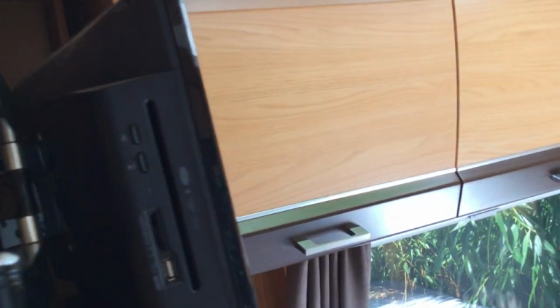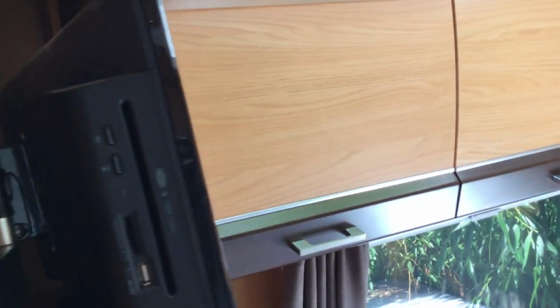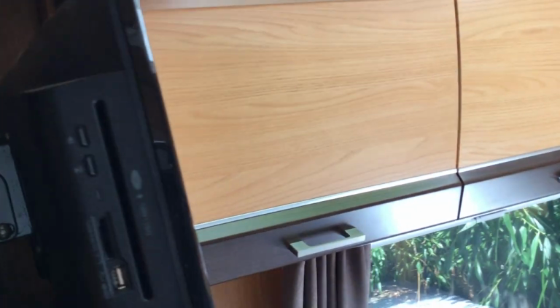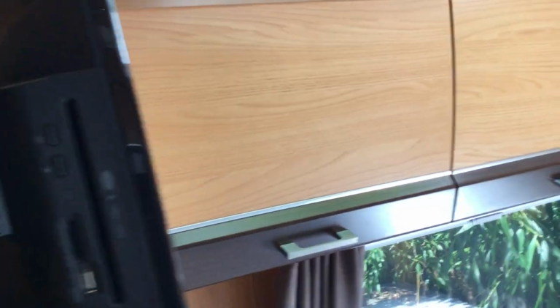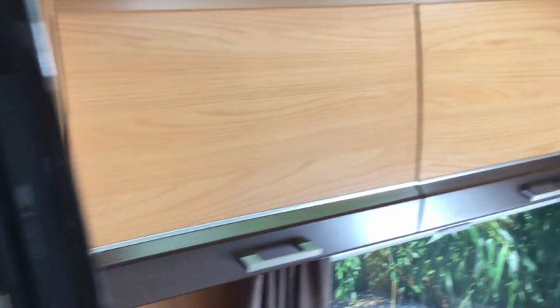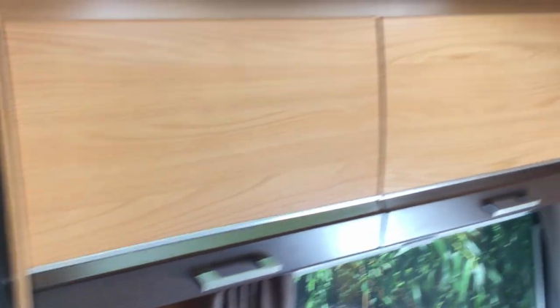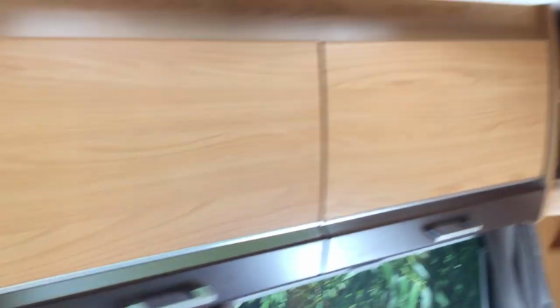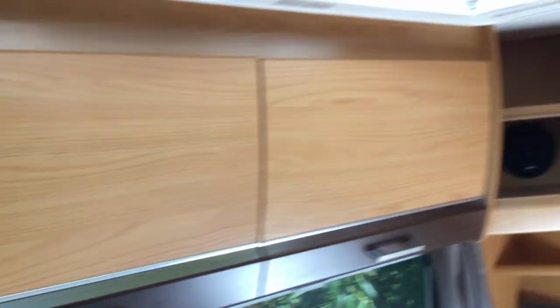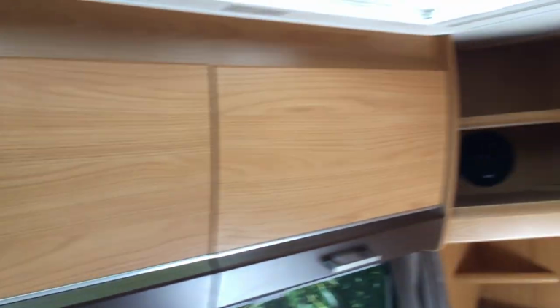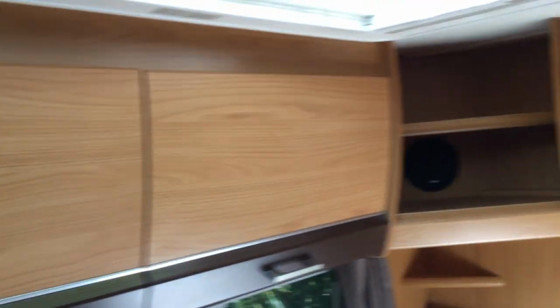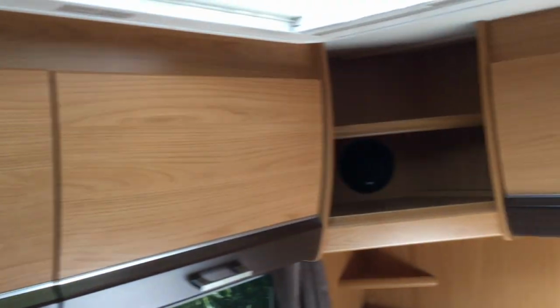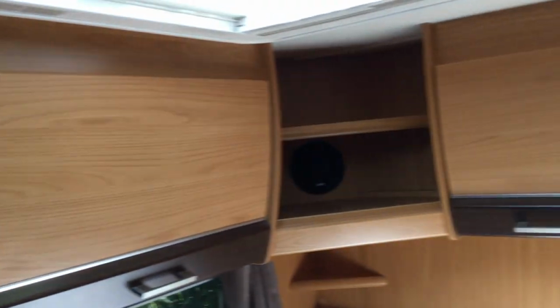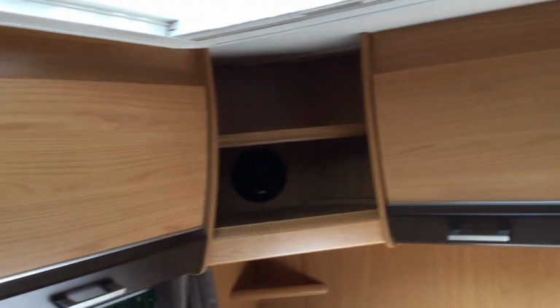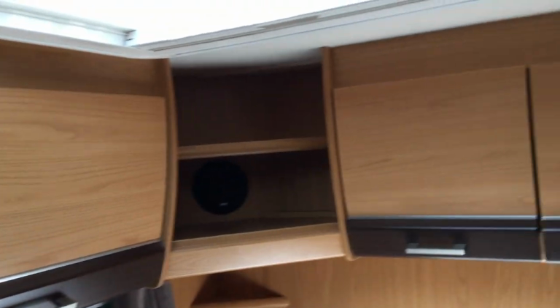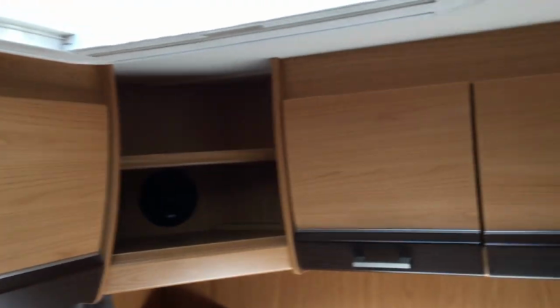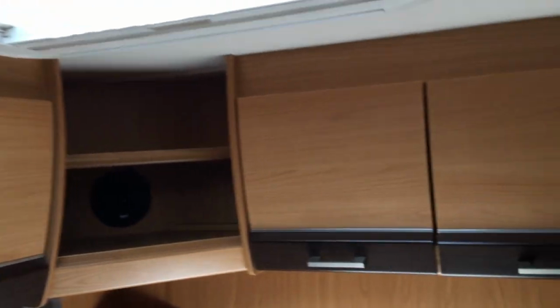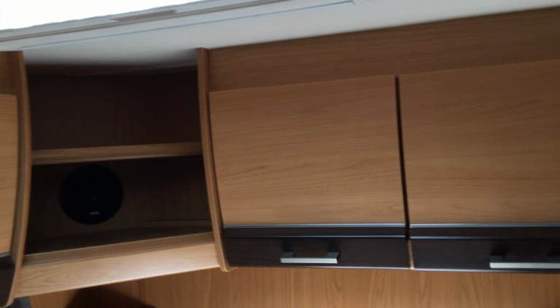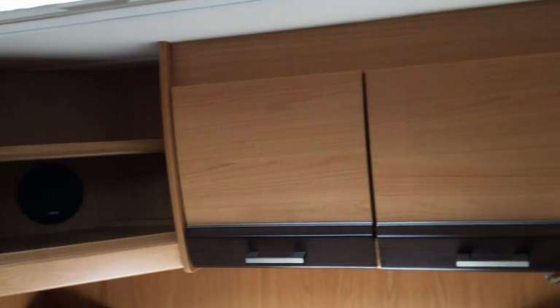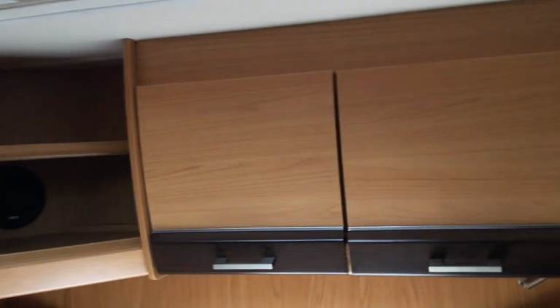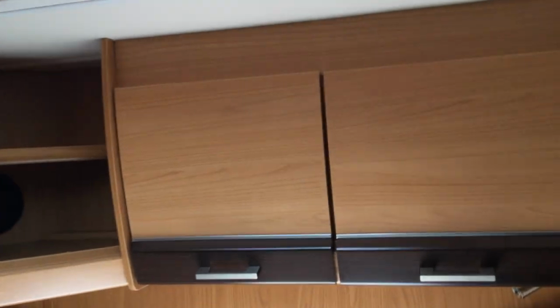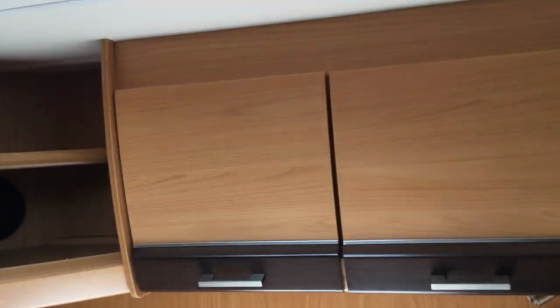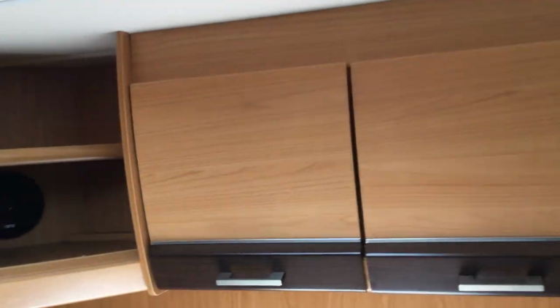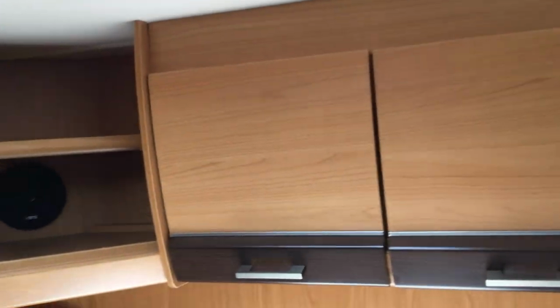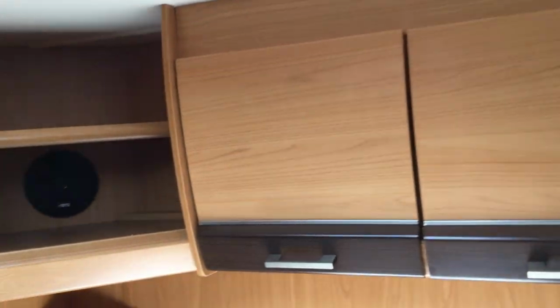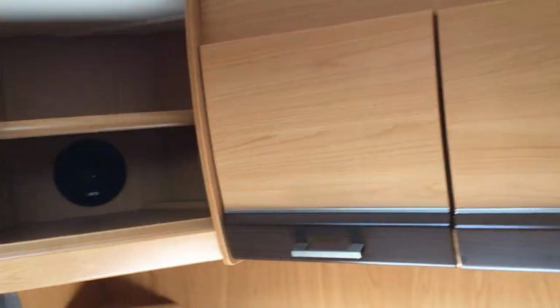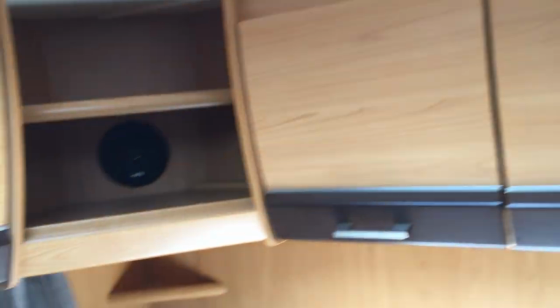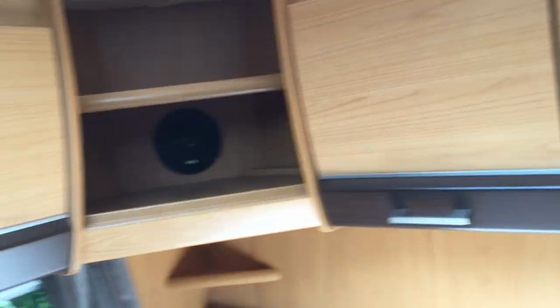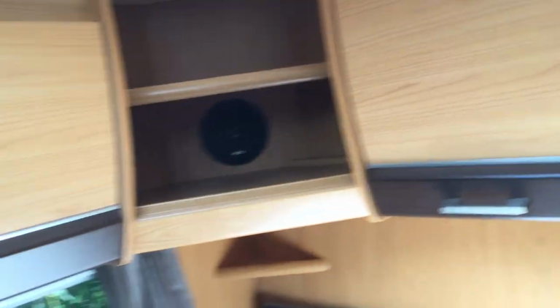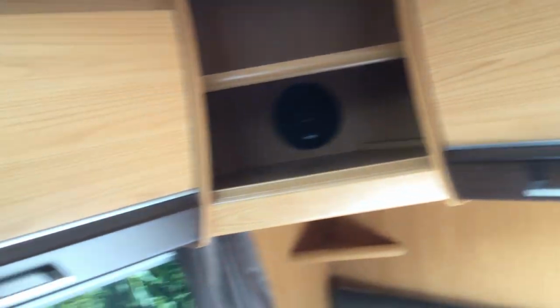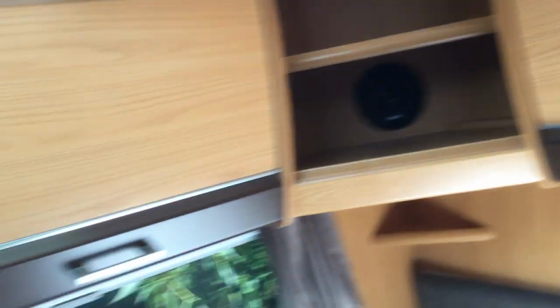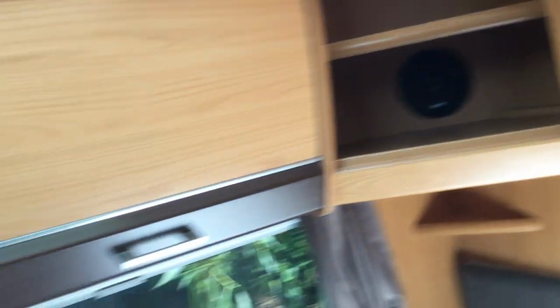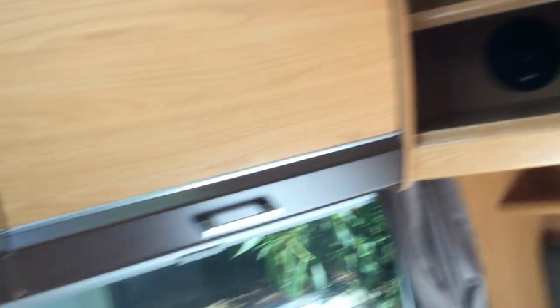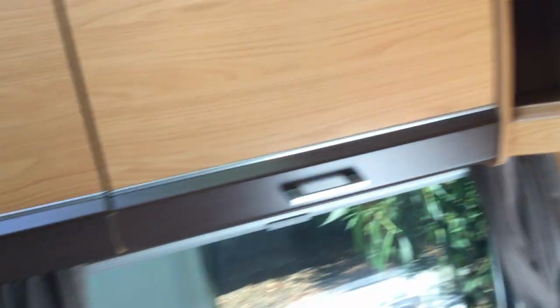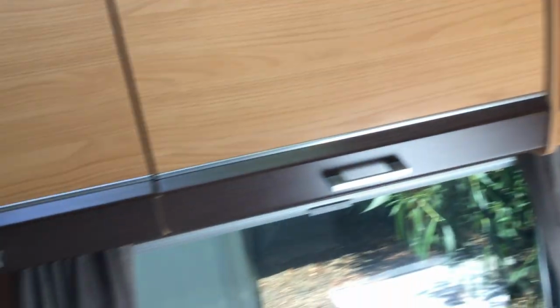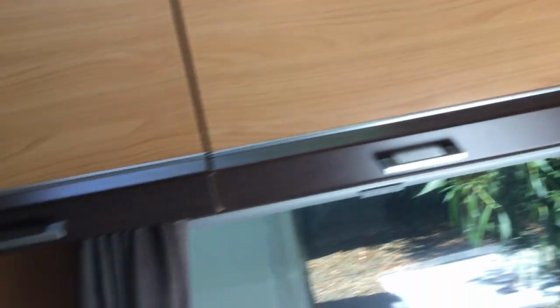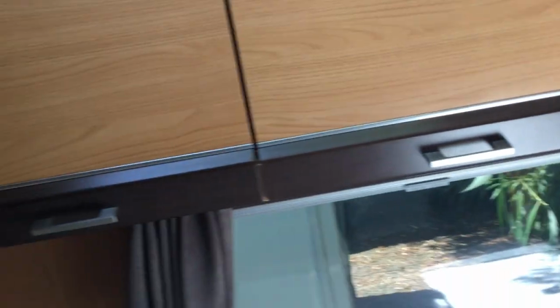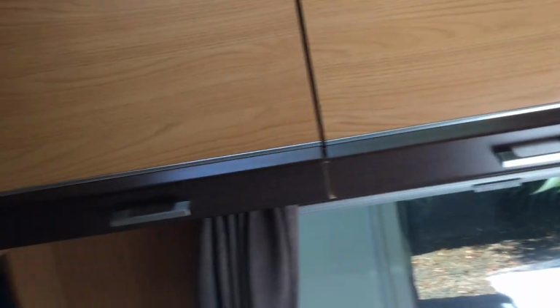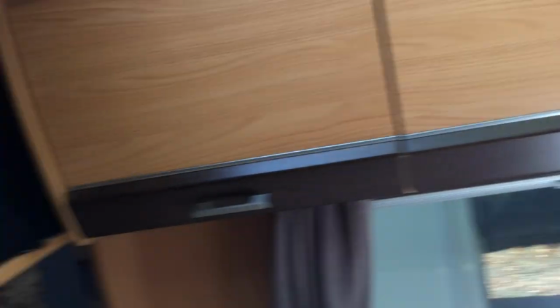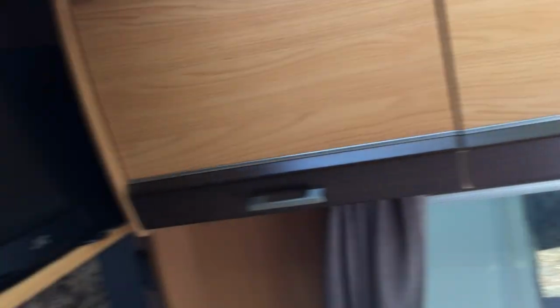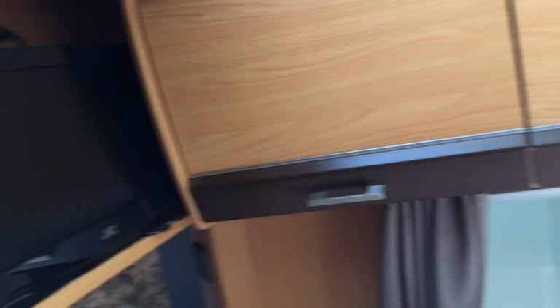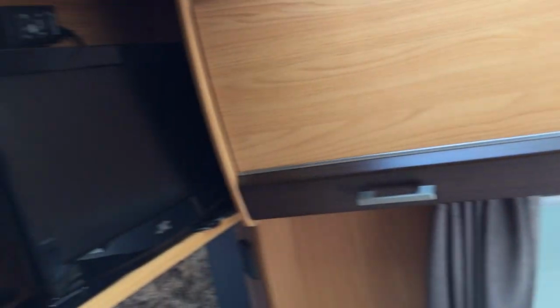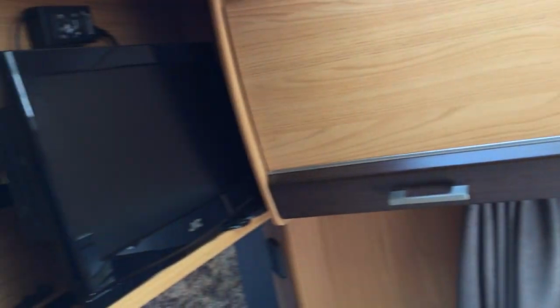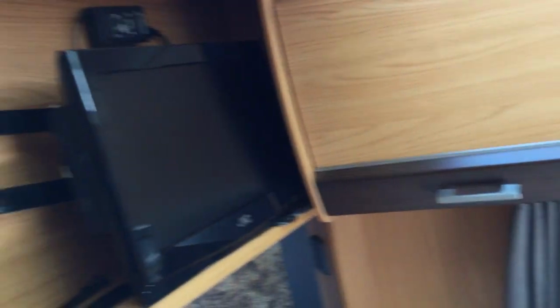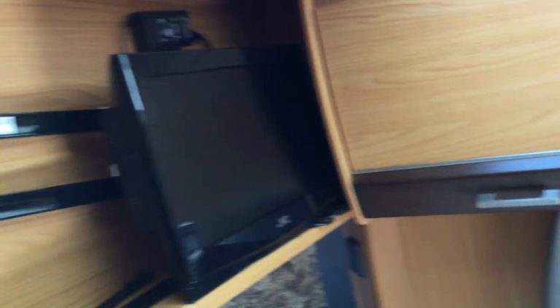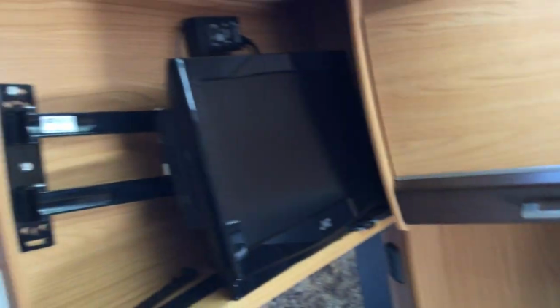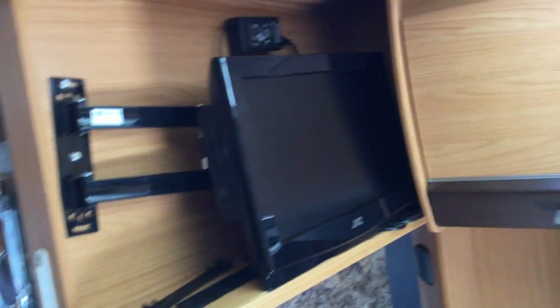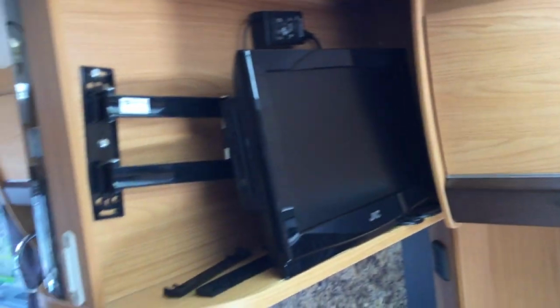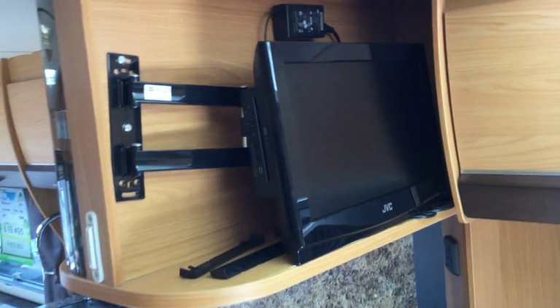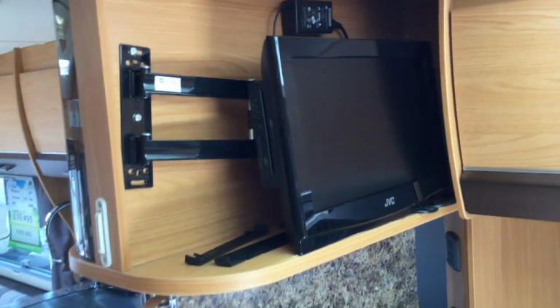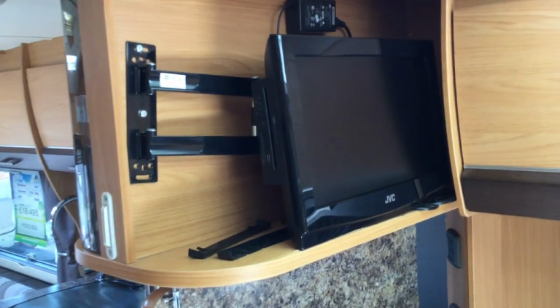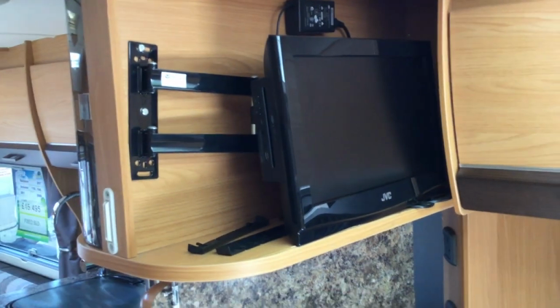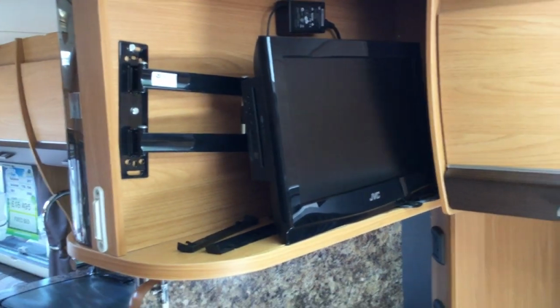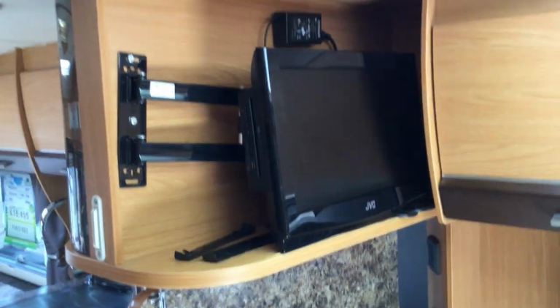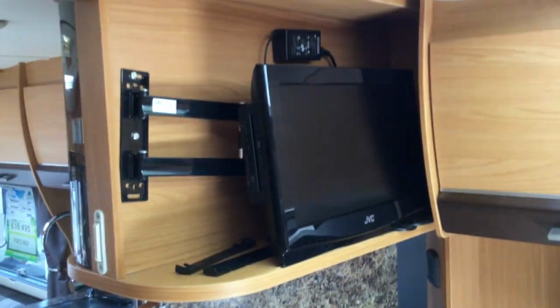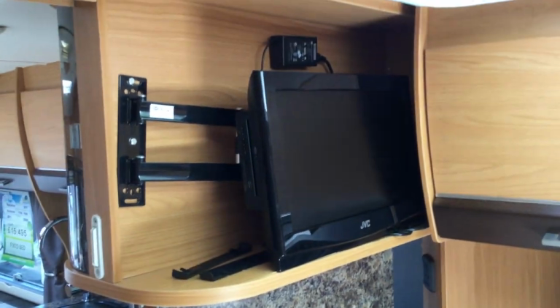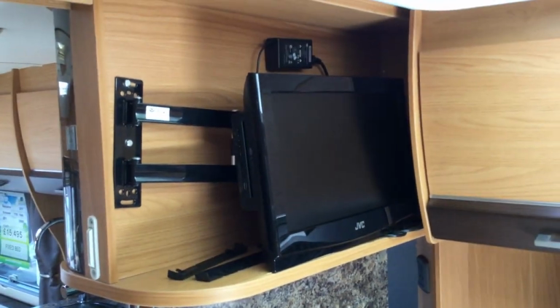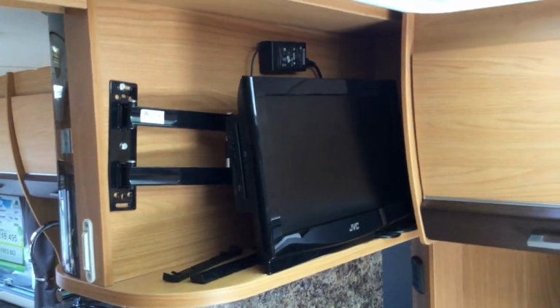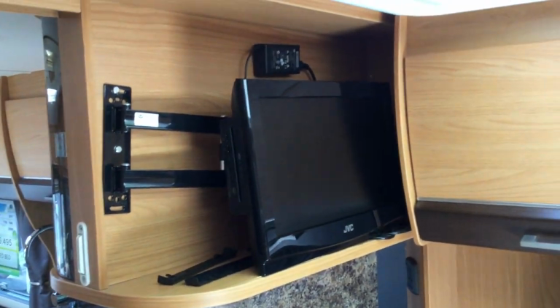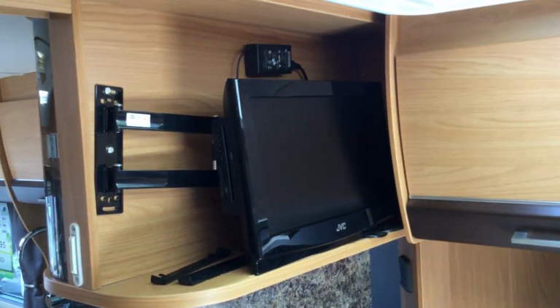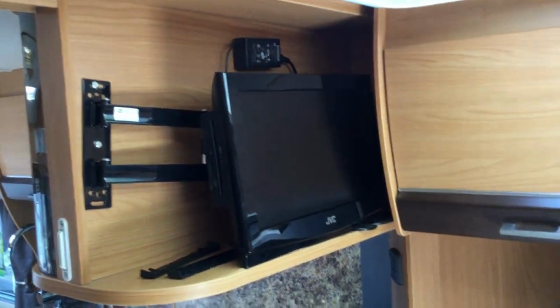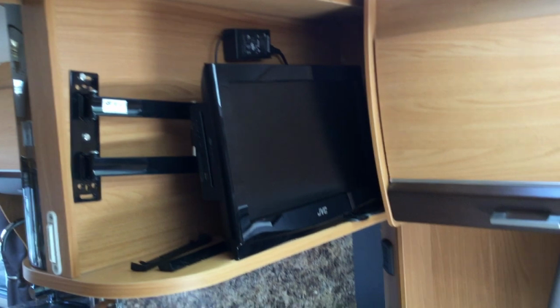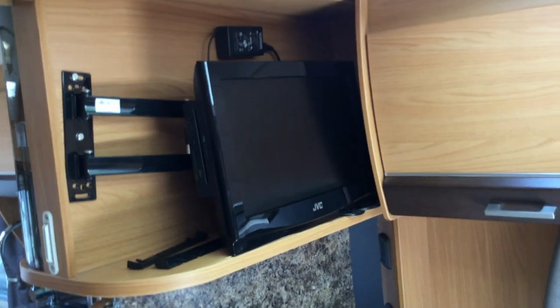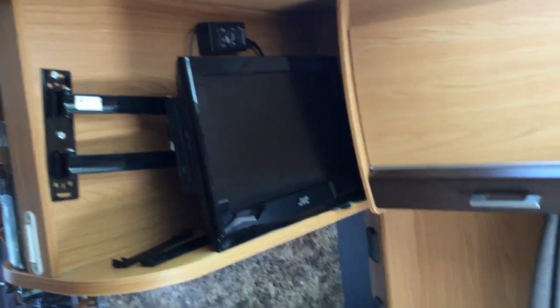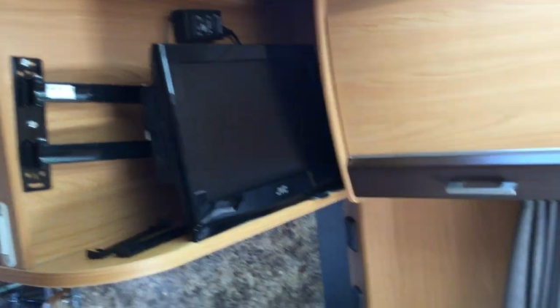Storage on the left and the right. It comes with the TV and the TV bracket.